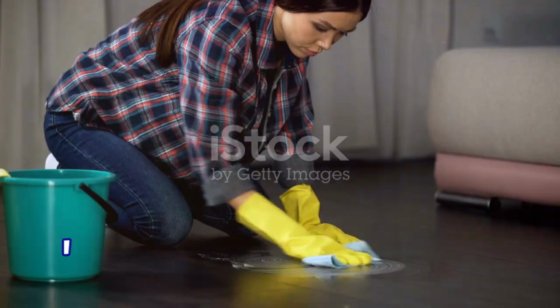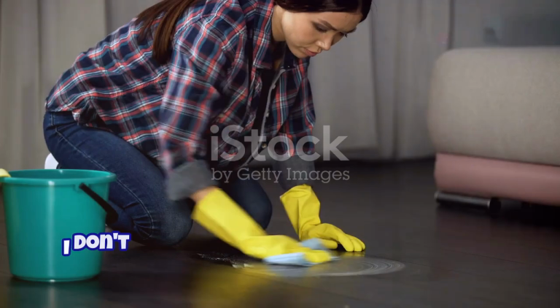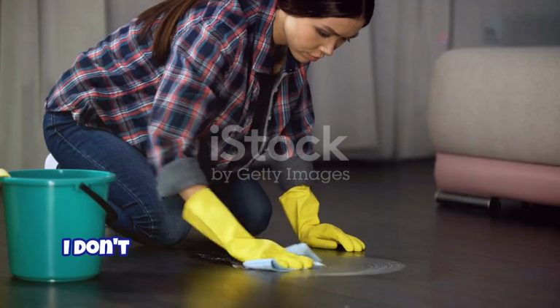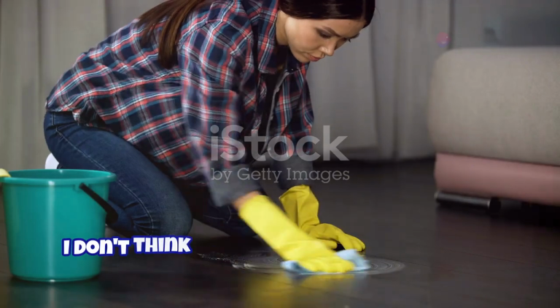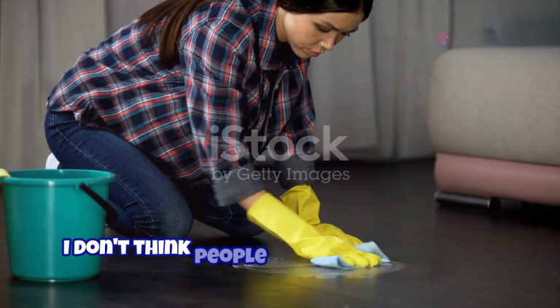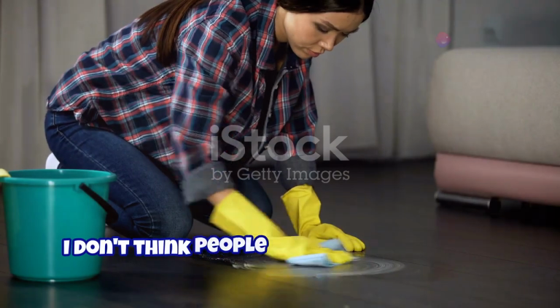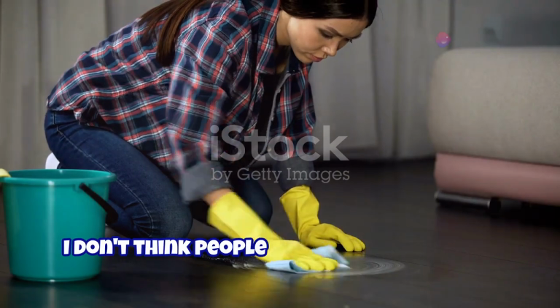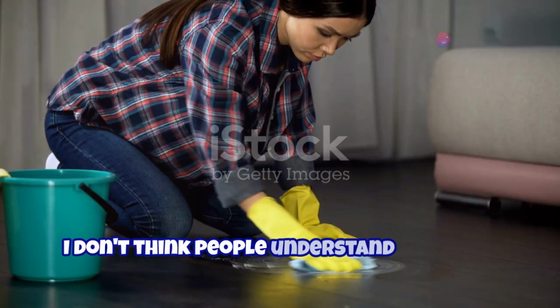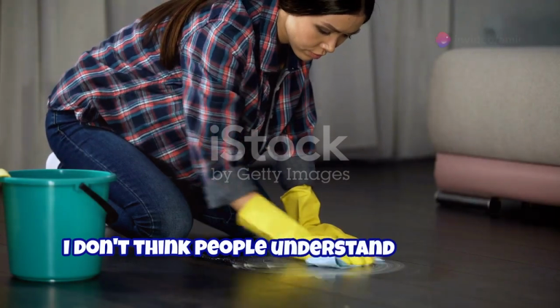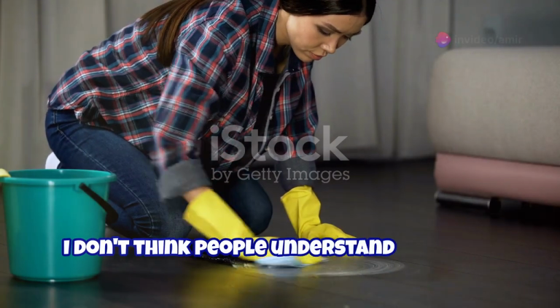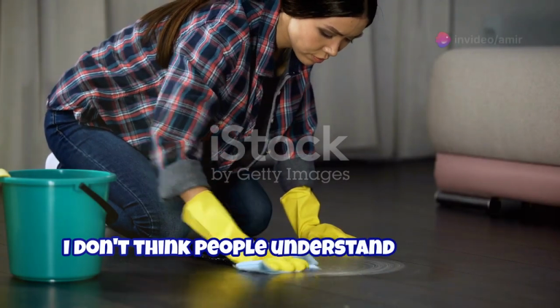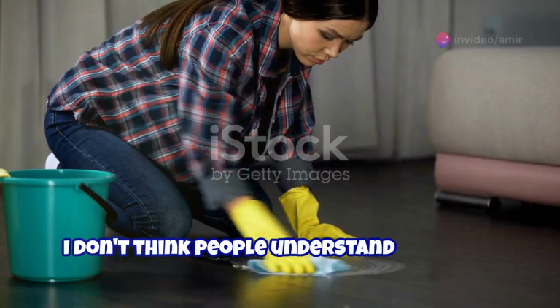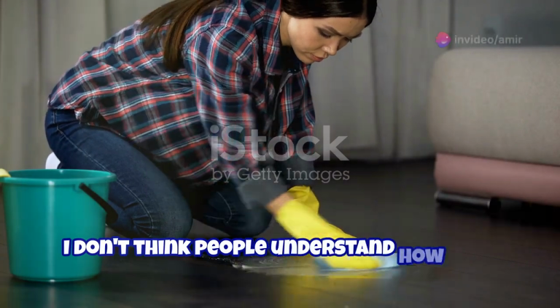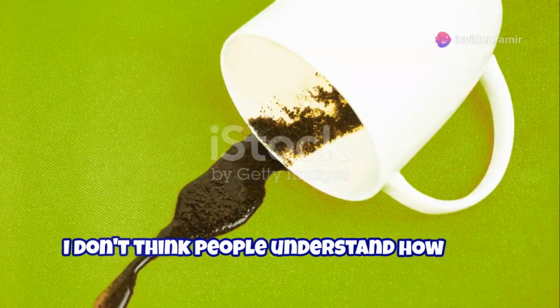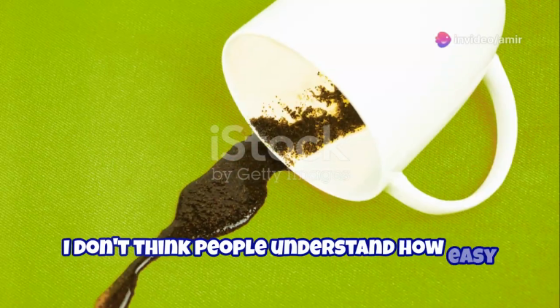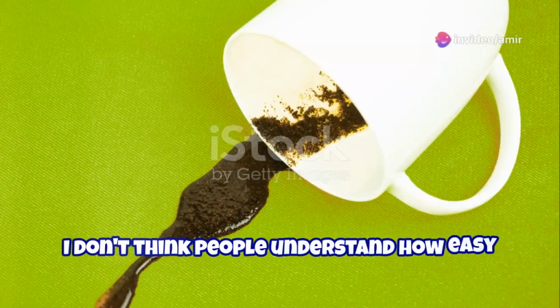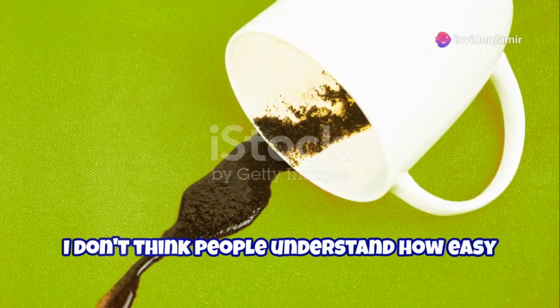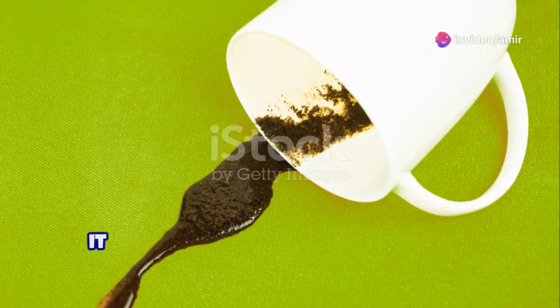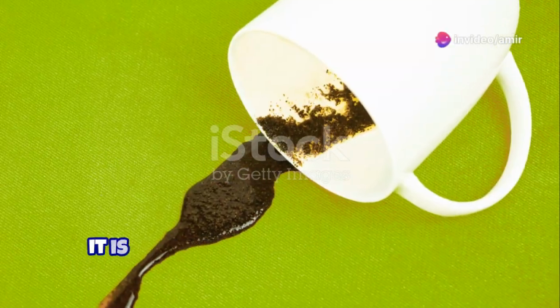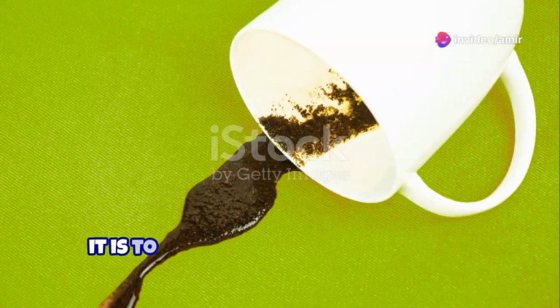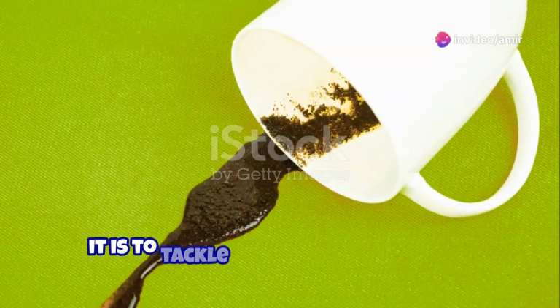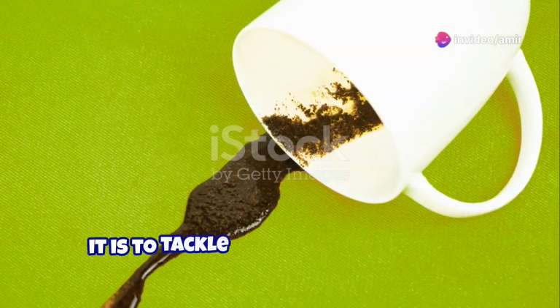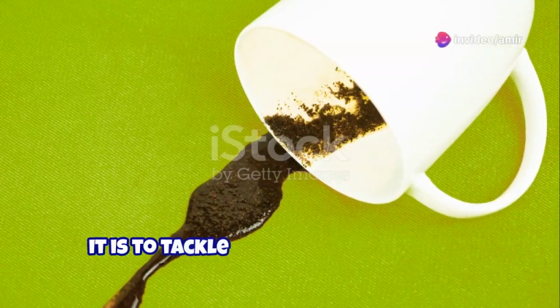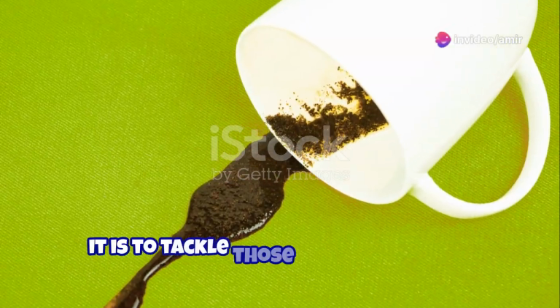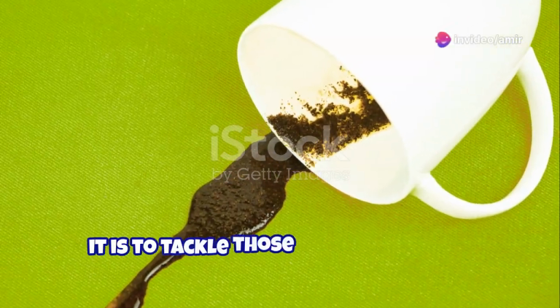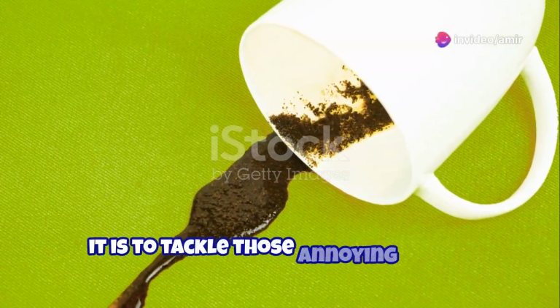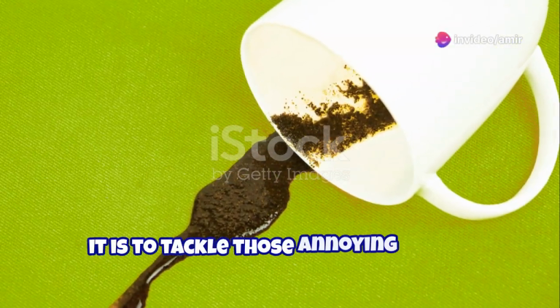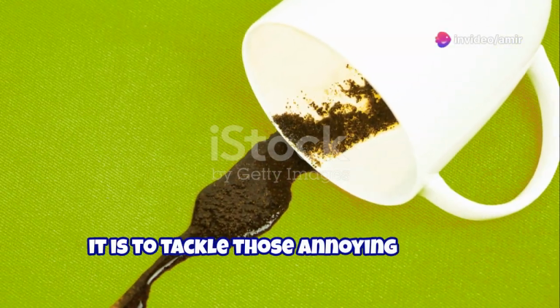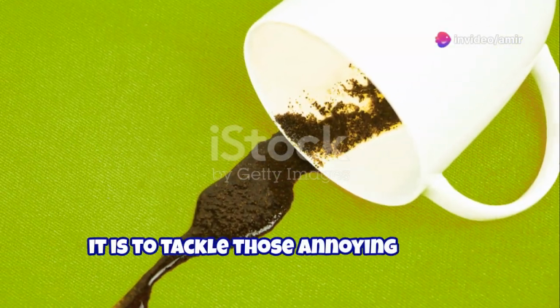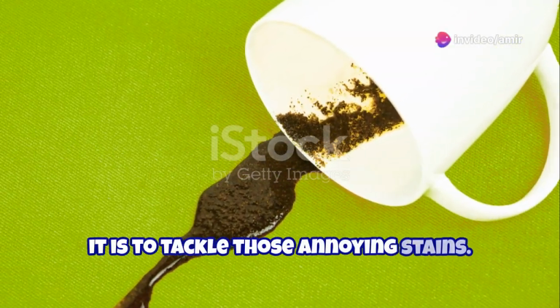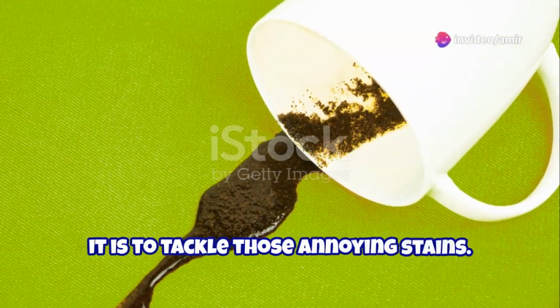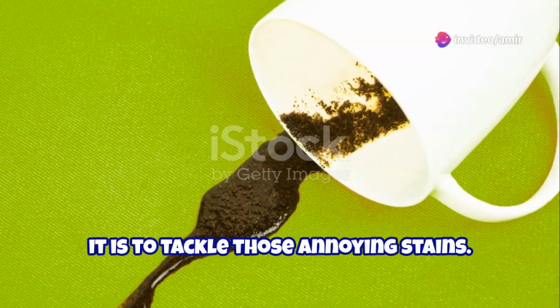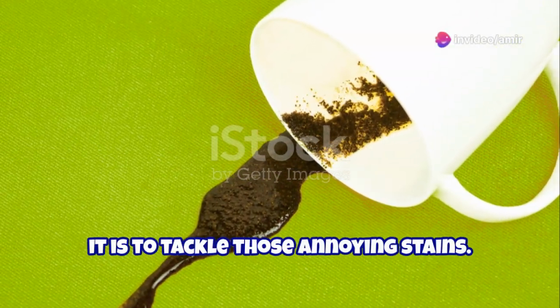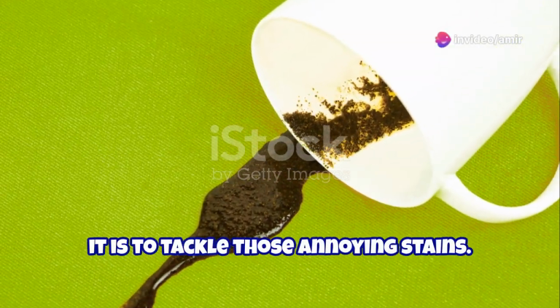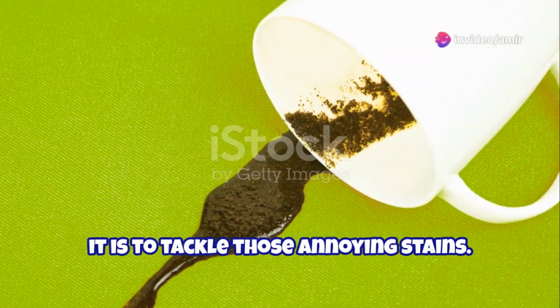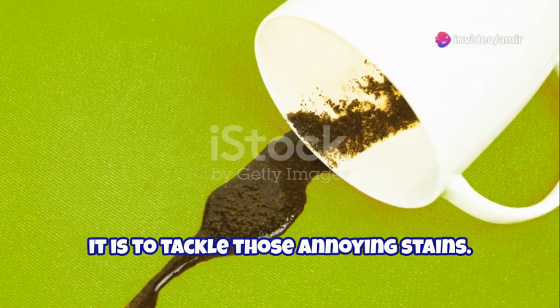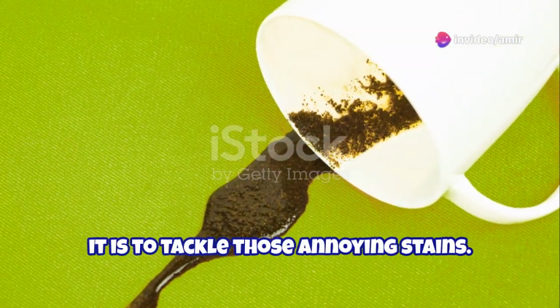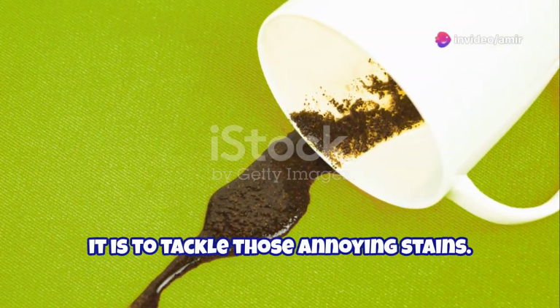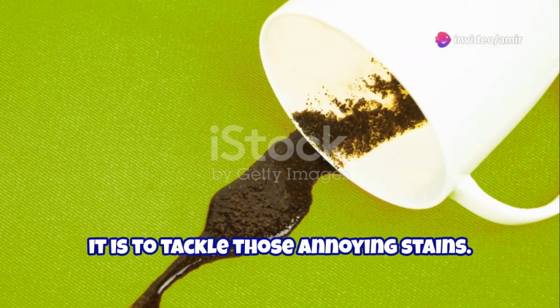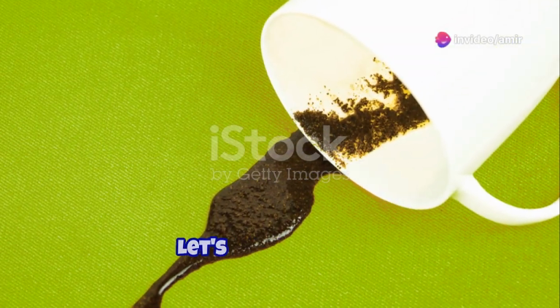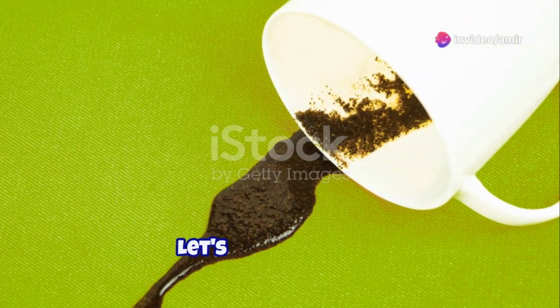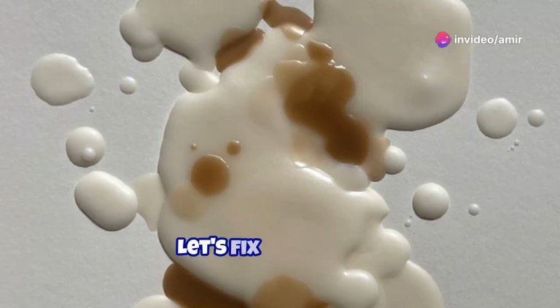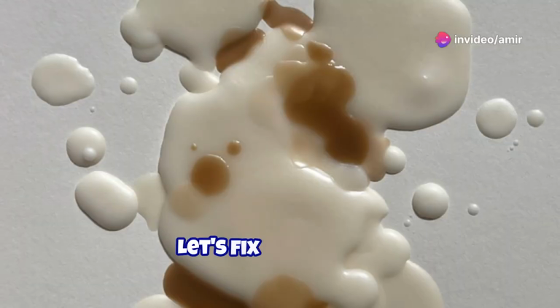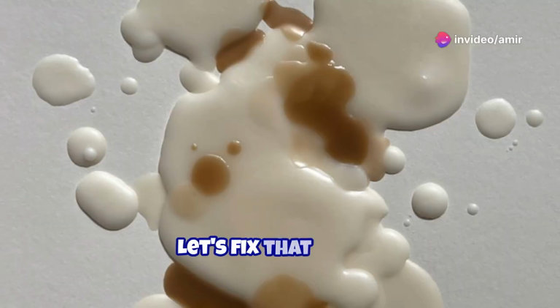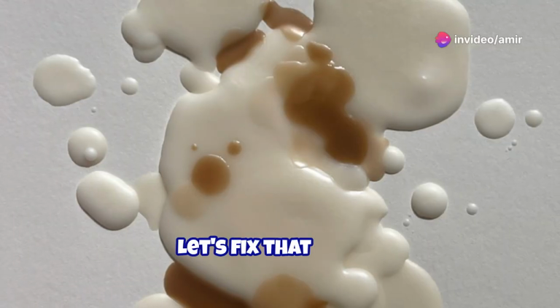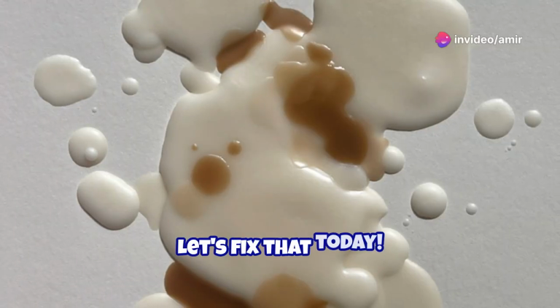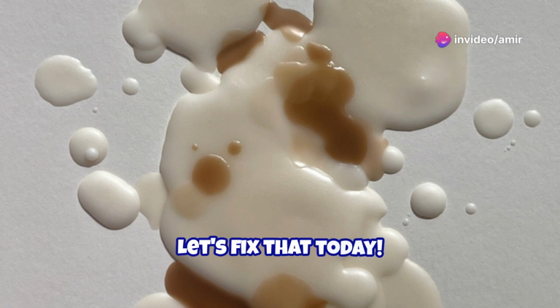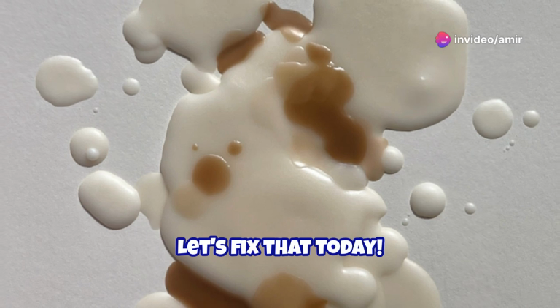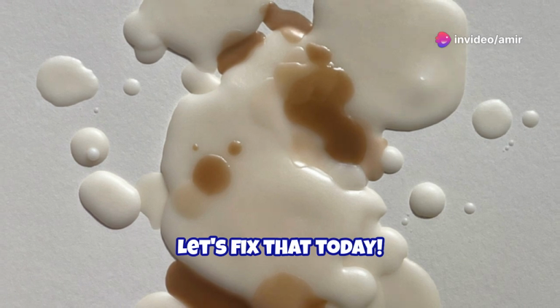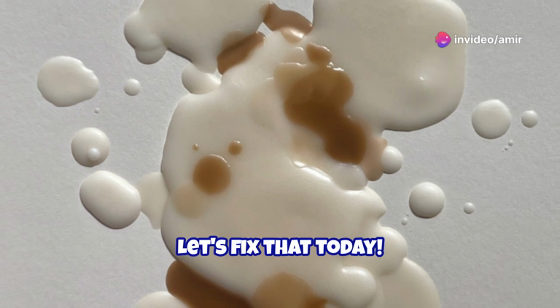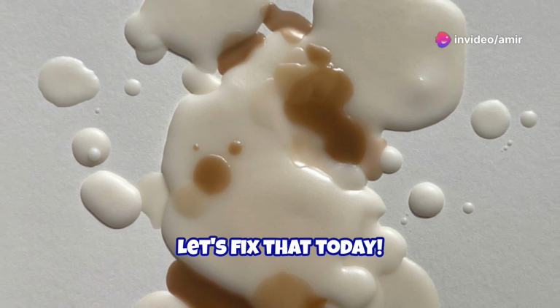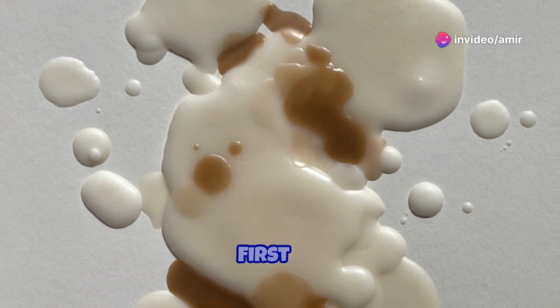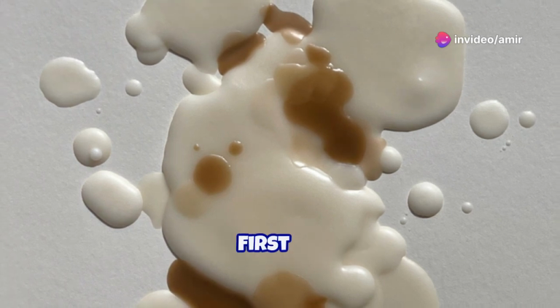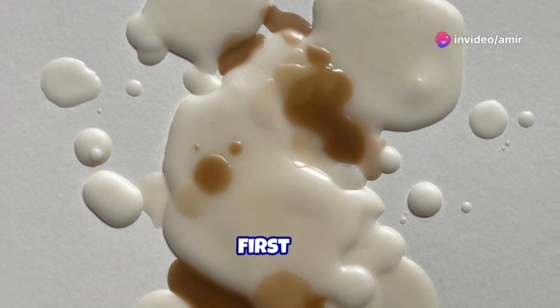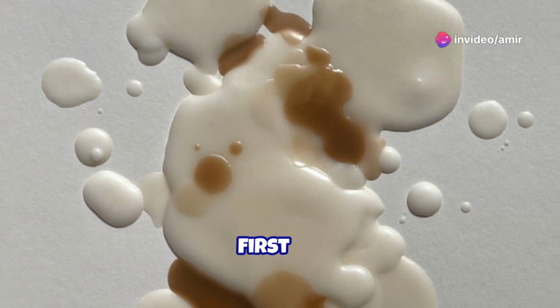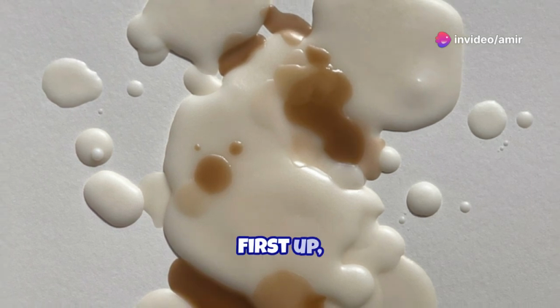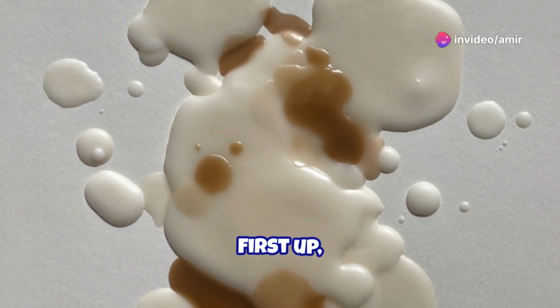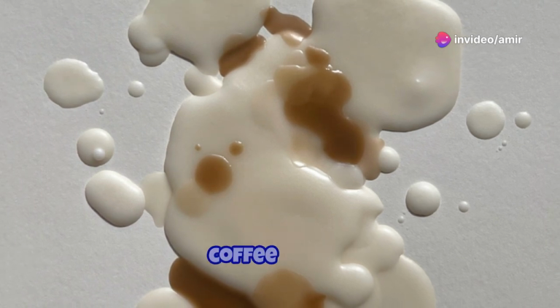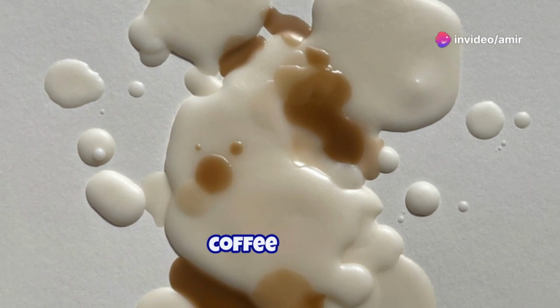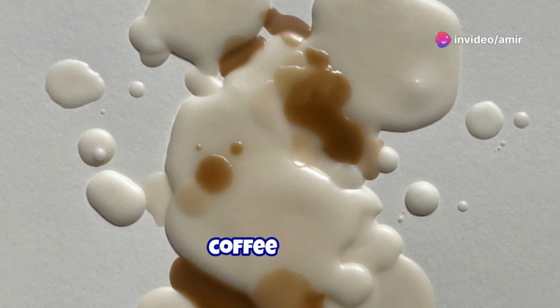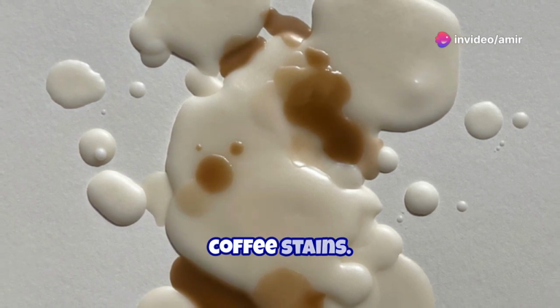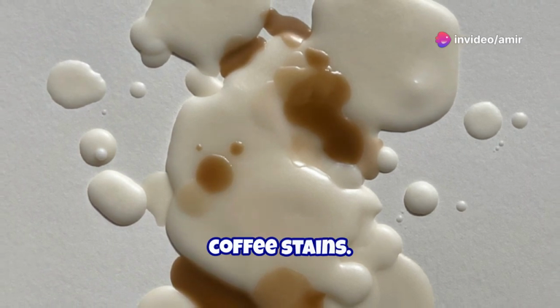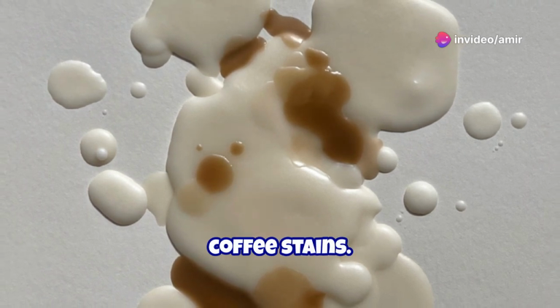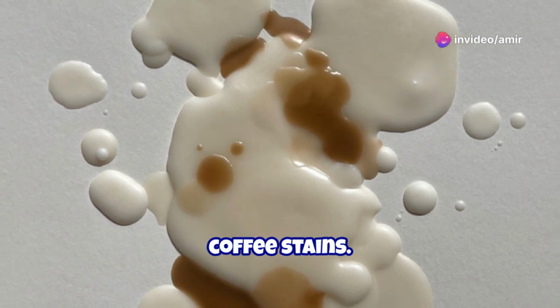I don't think people understand how easy it is to tackle those annoying stains. Let's fix that today. First up, coffee stains.